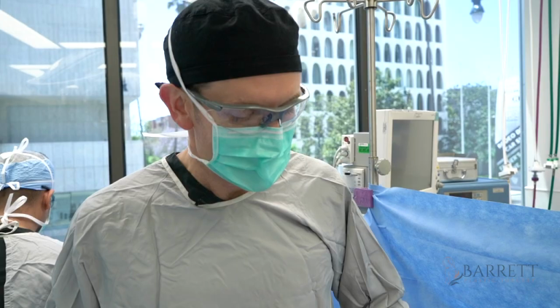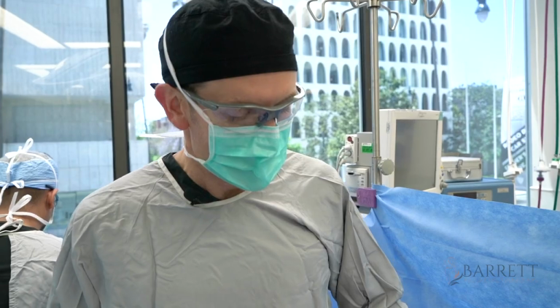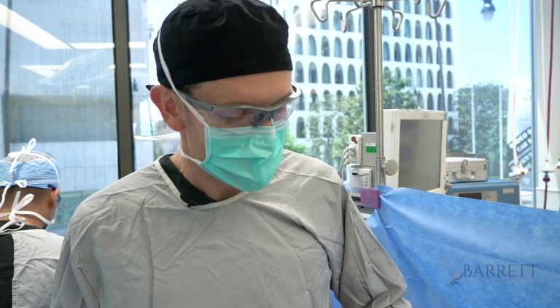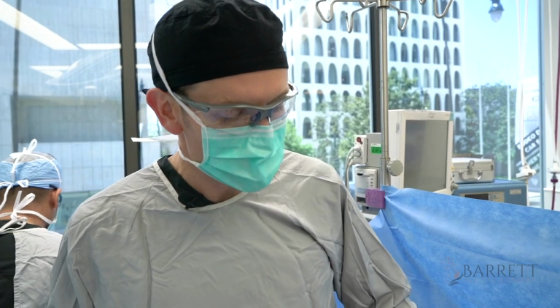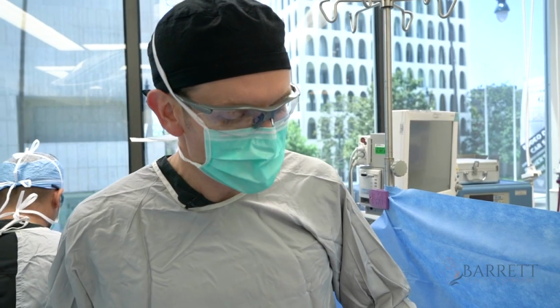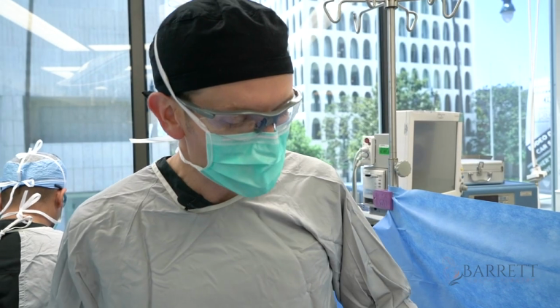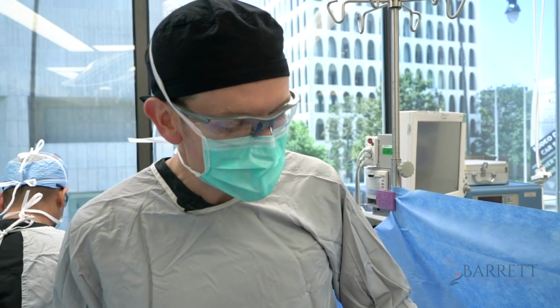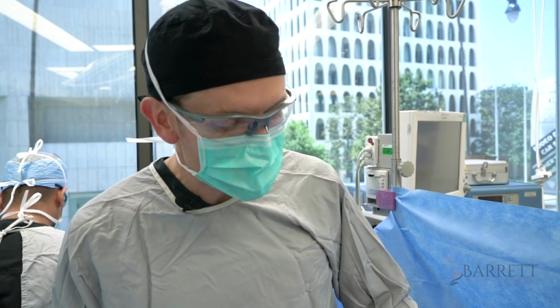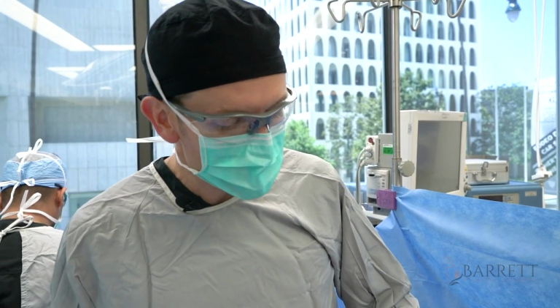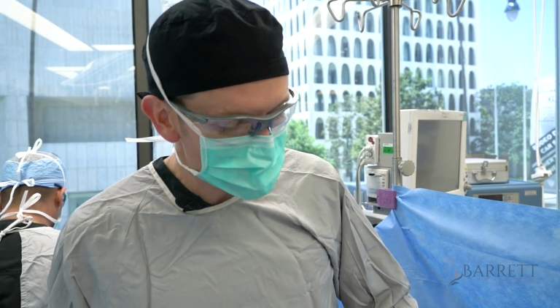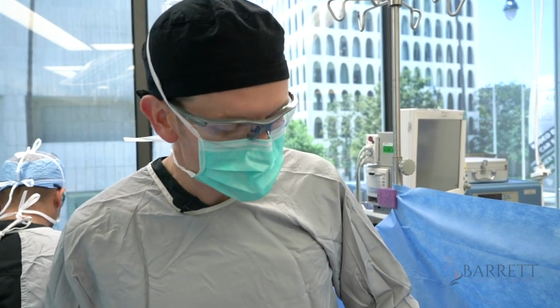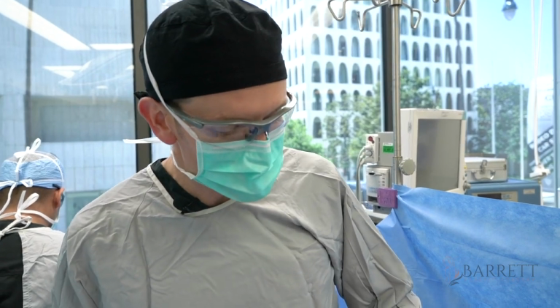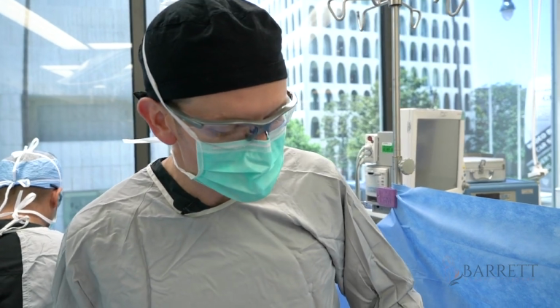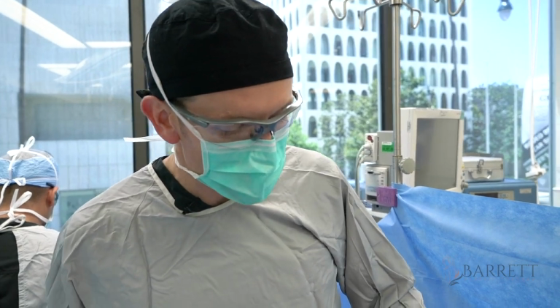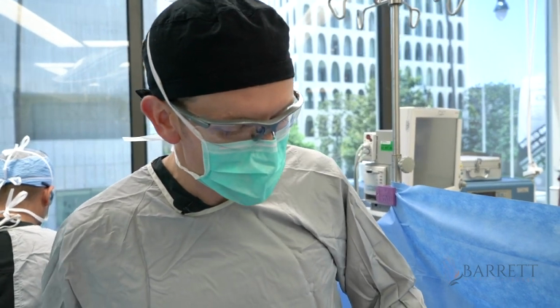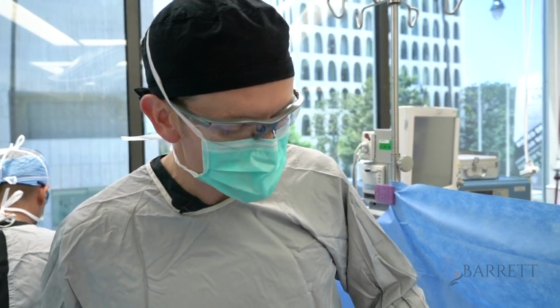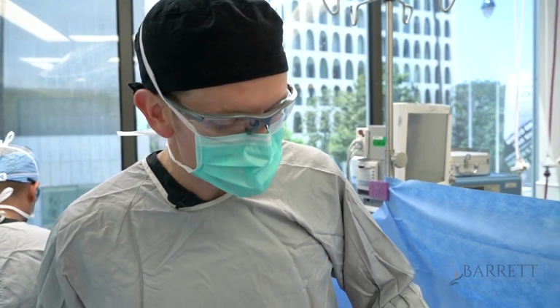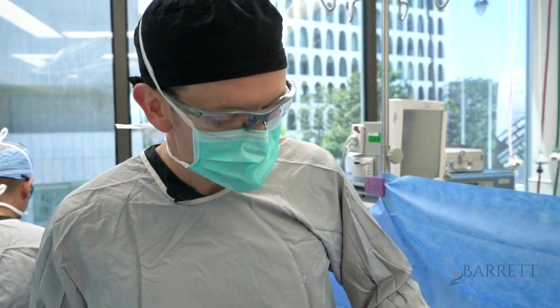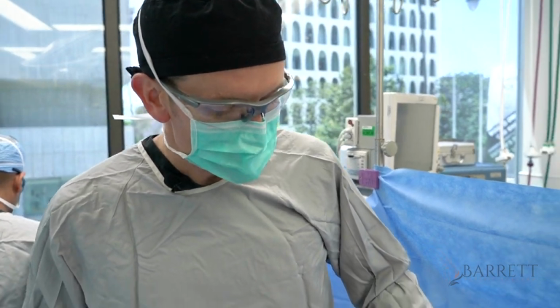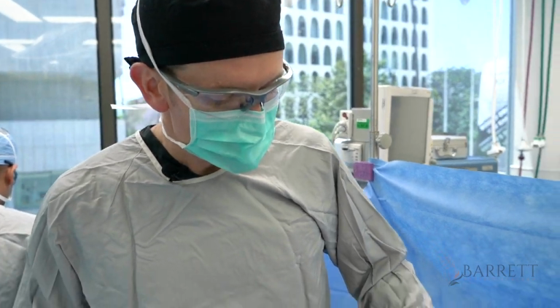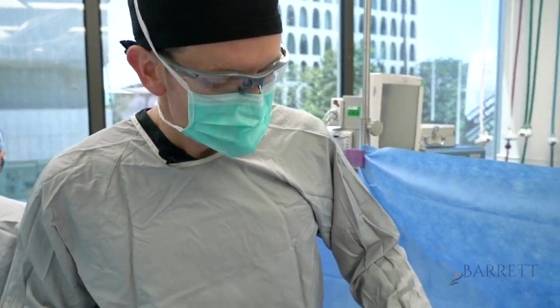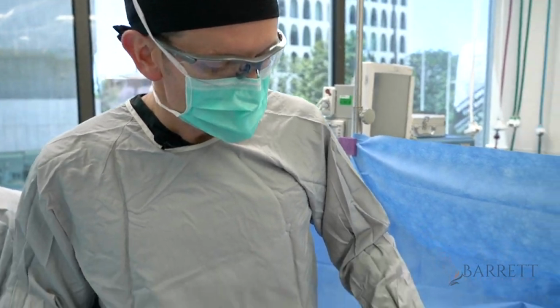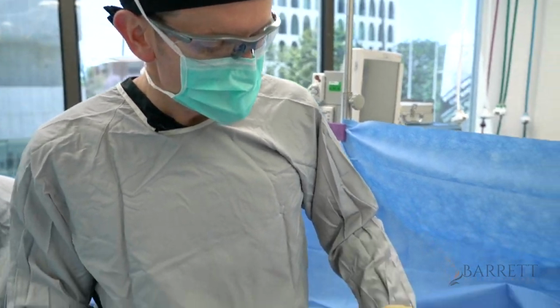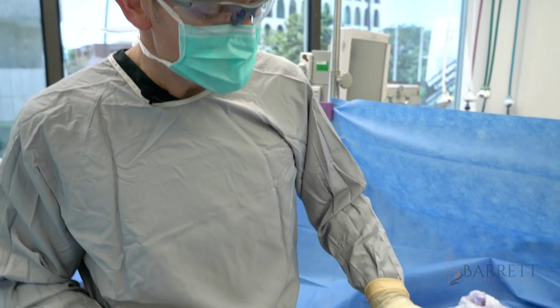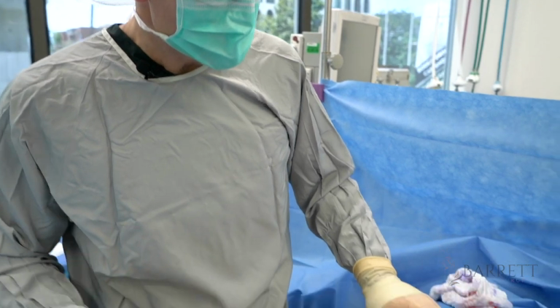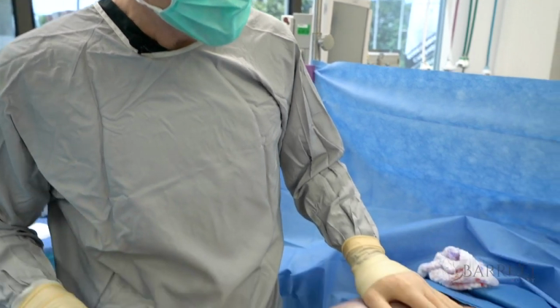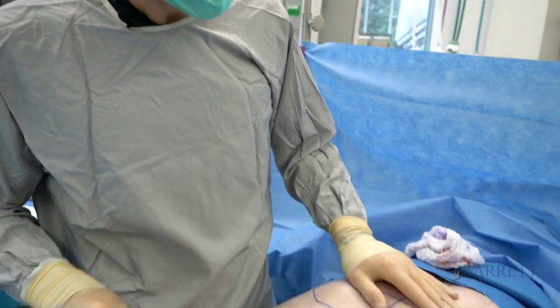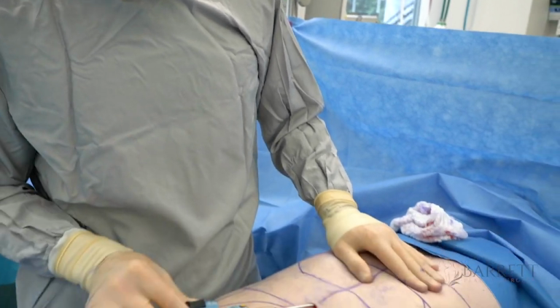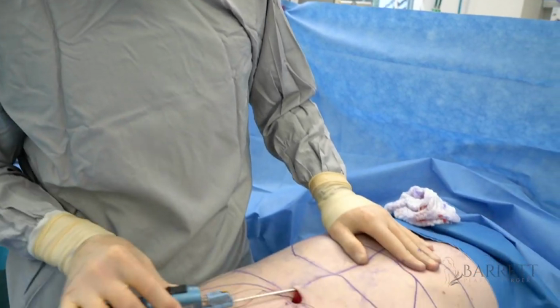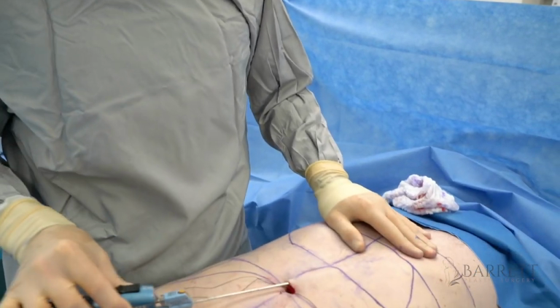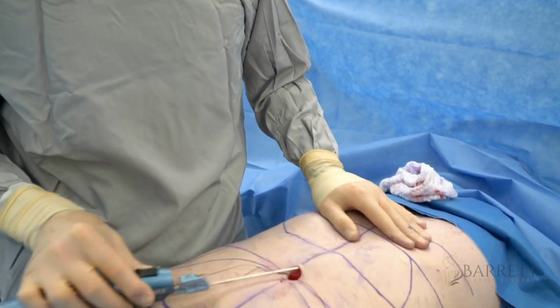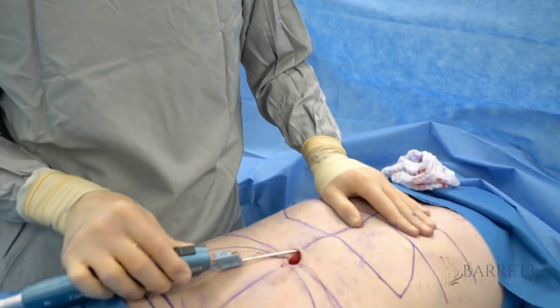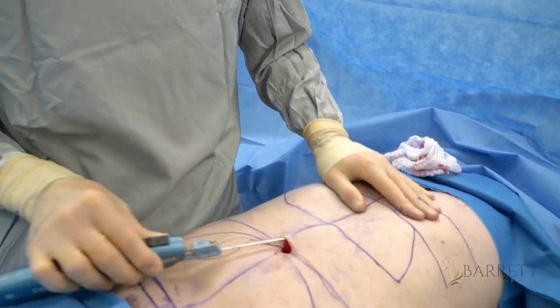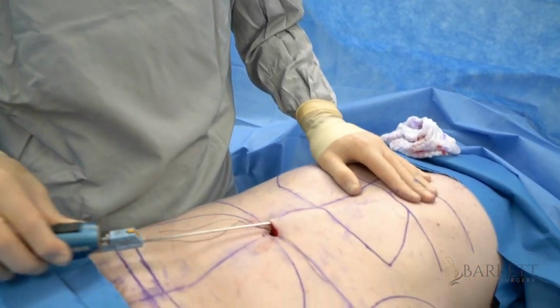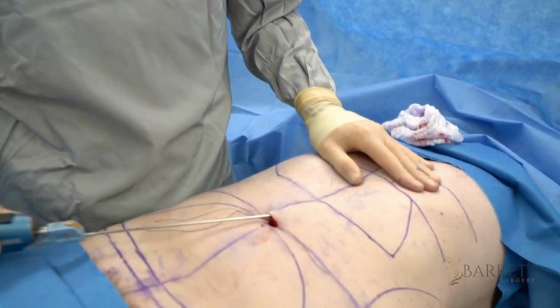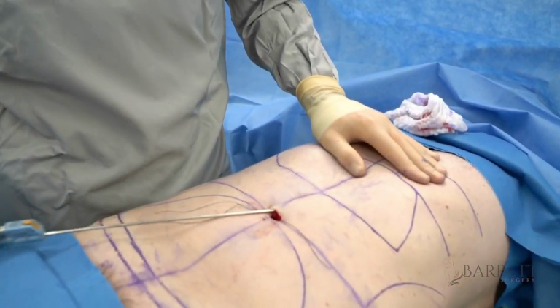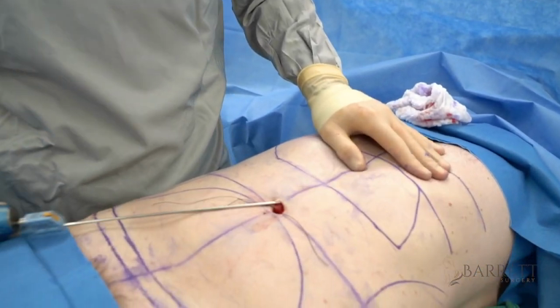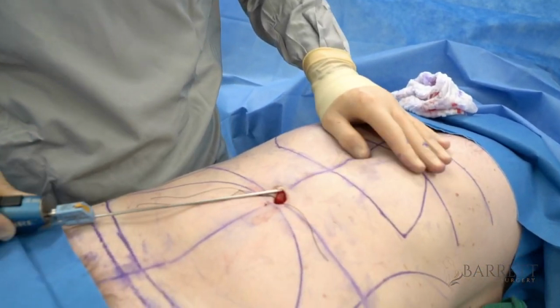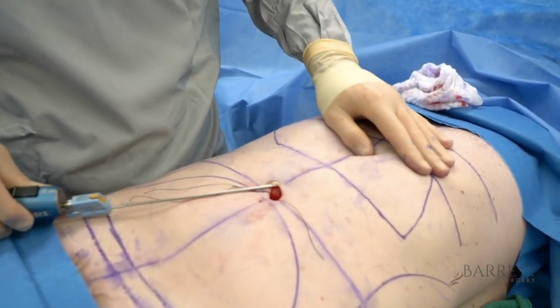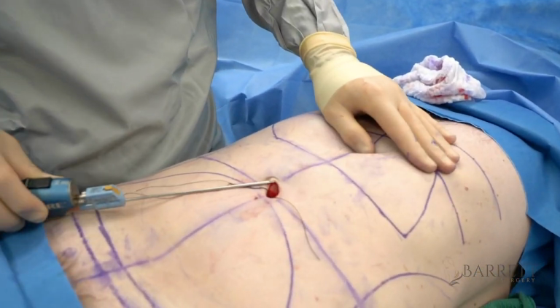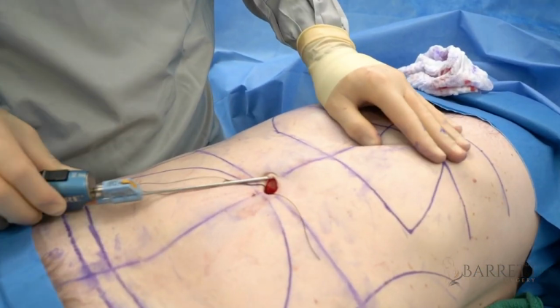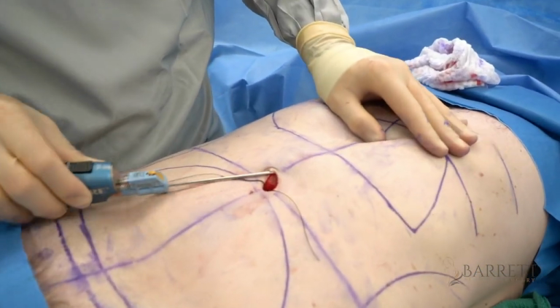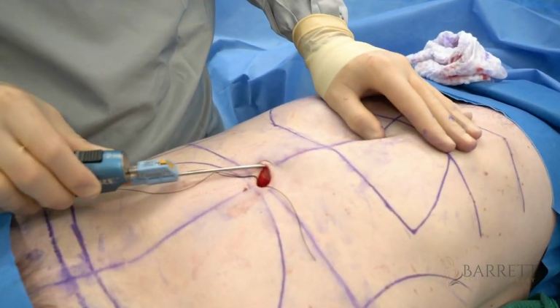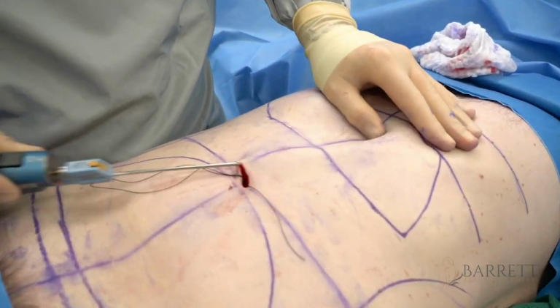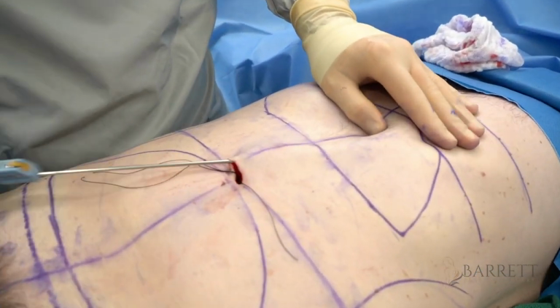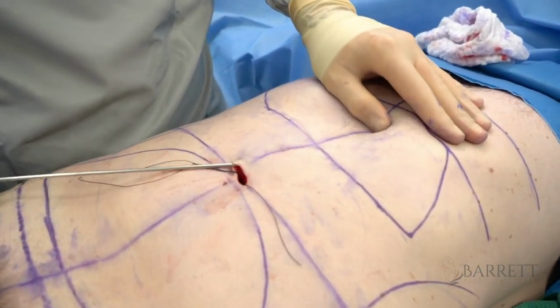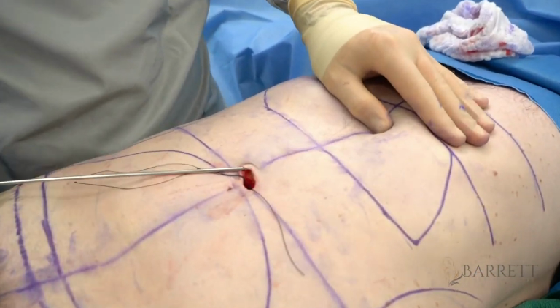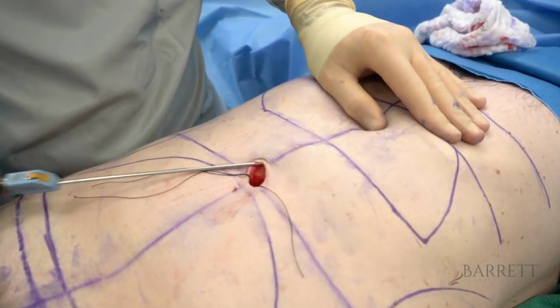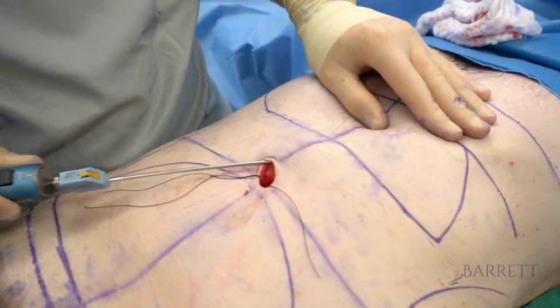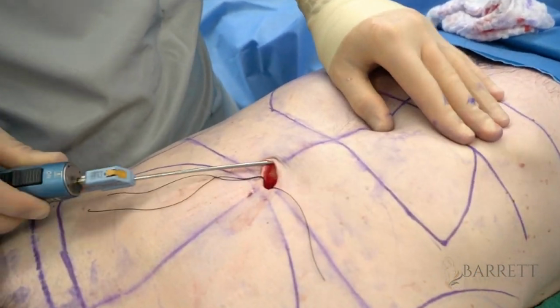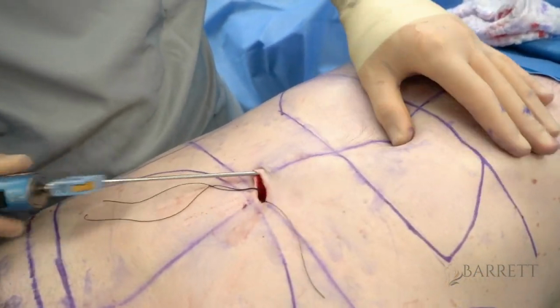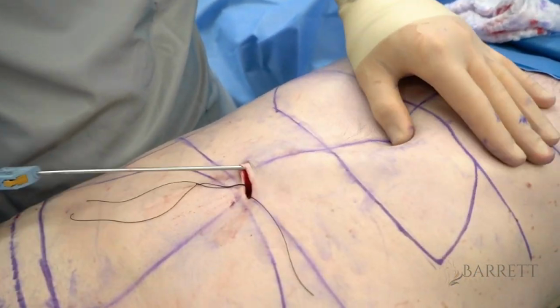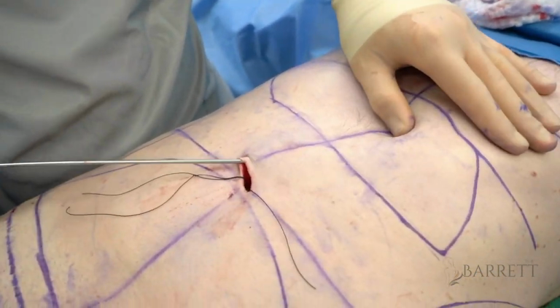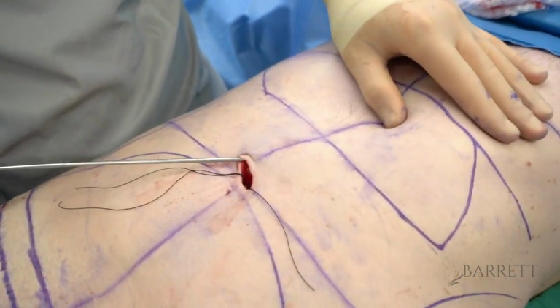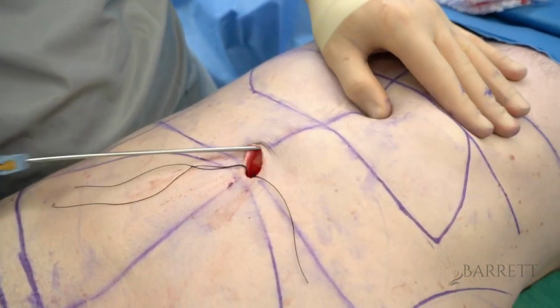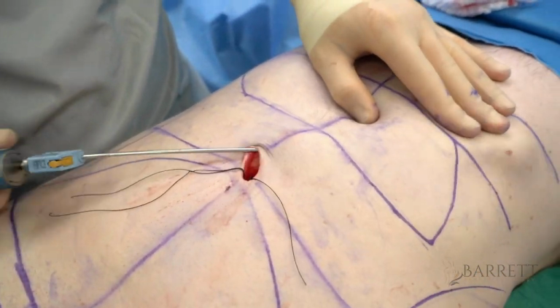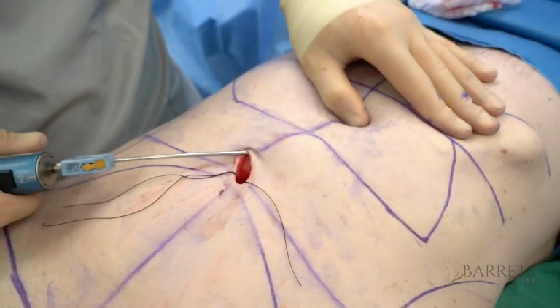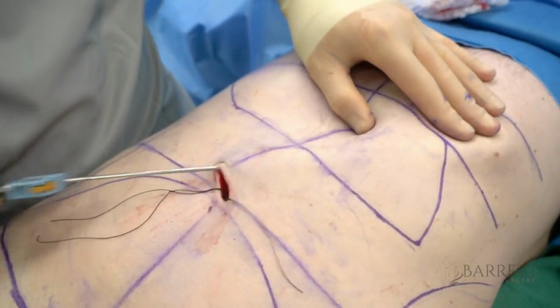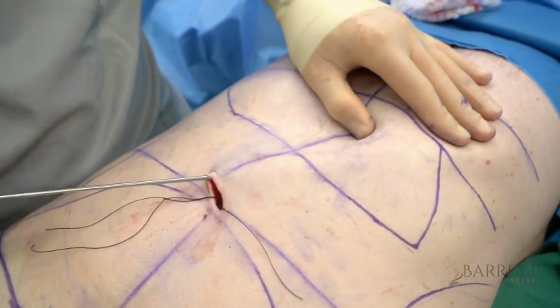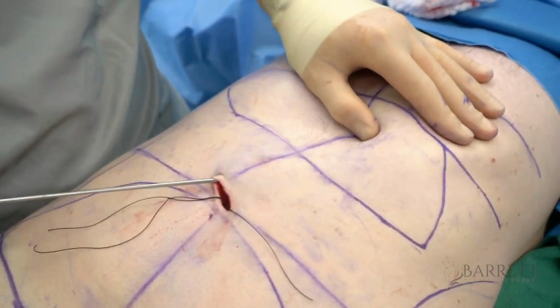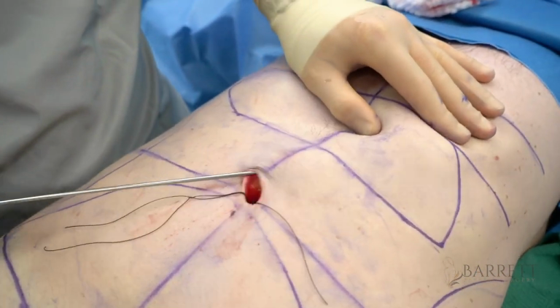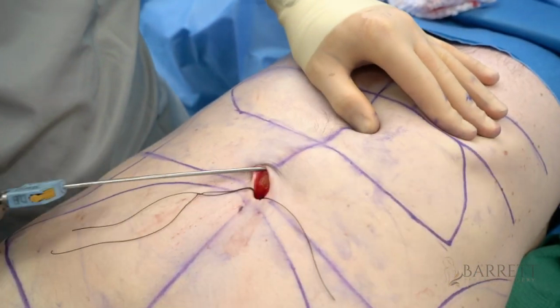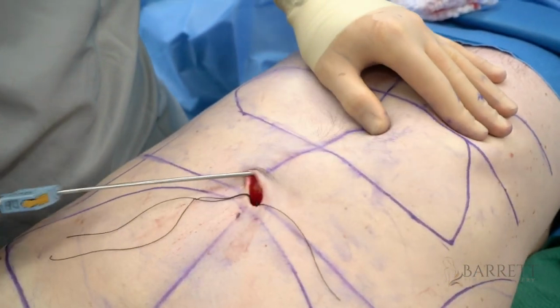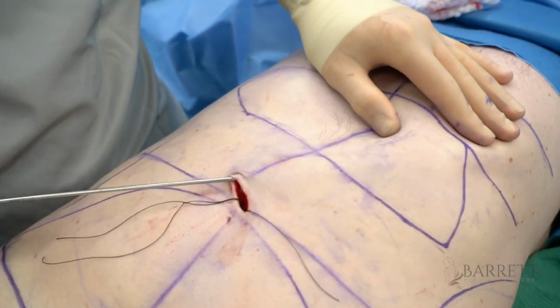I'm breaking up this fat. I'm not on suction, and that's important so we don't damage the skin and tether it down.